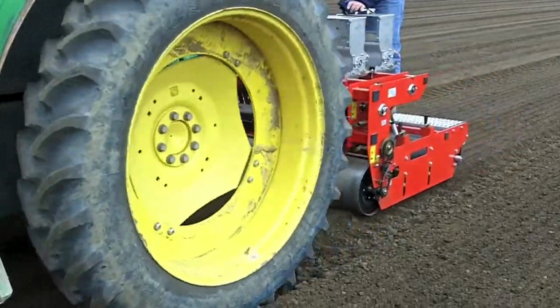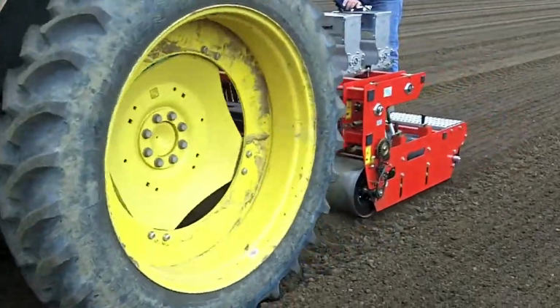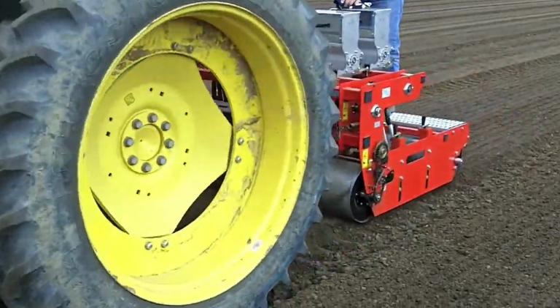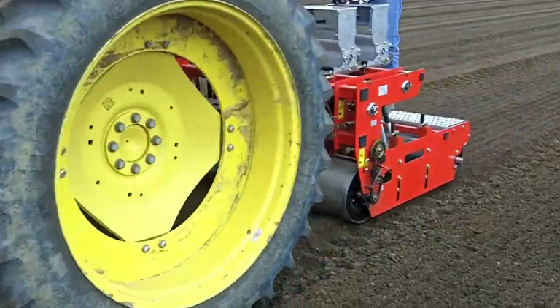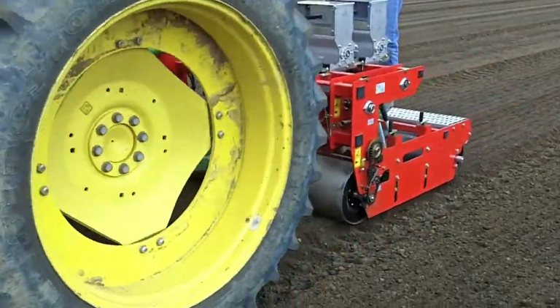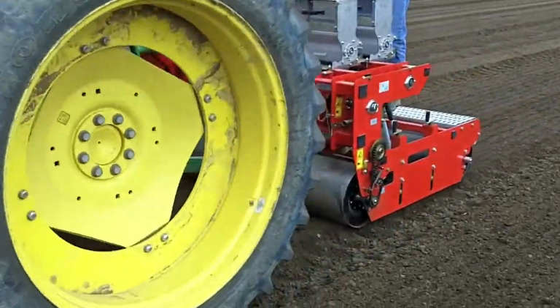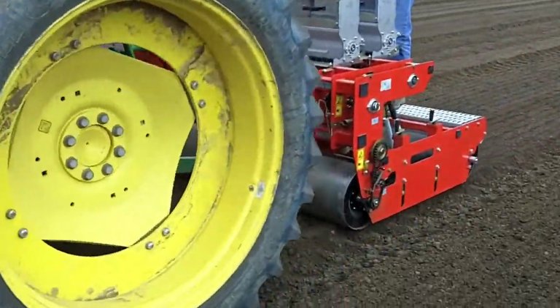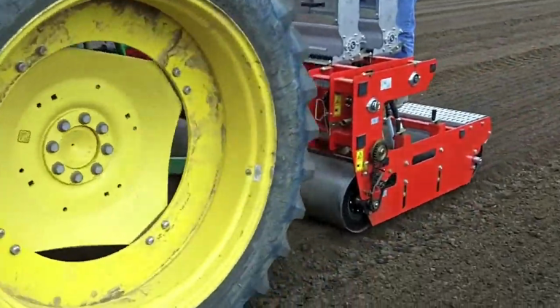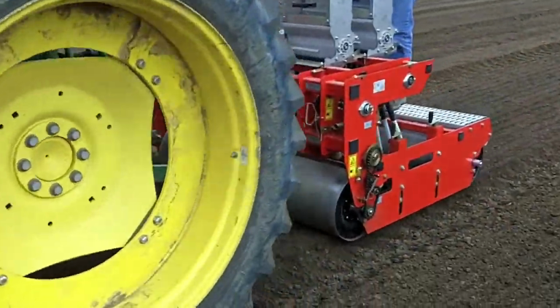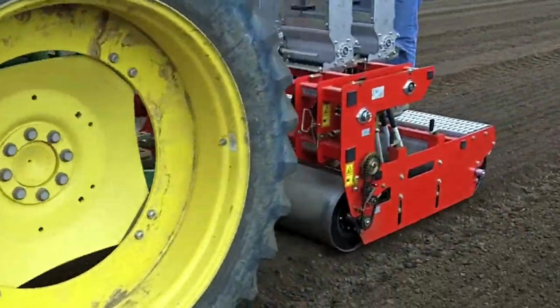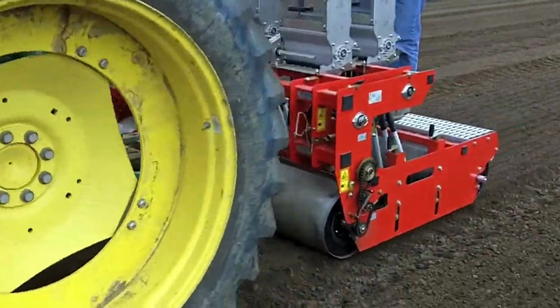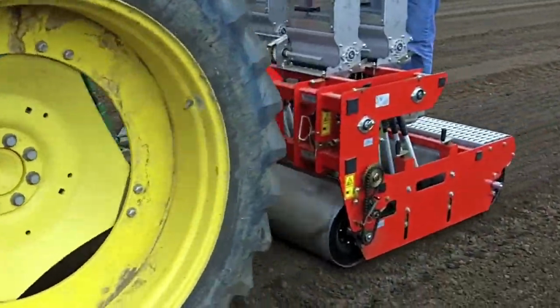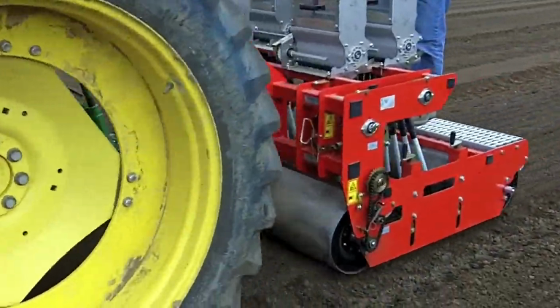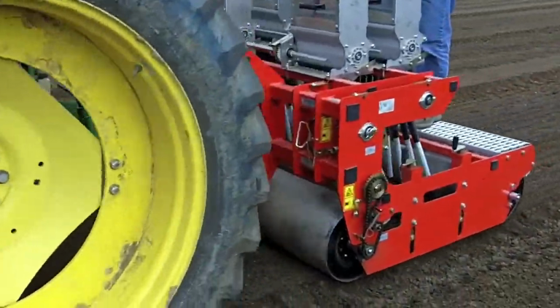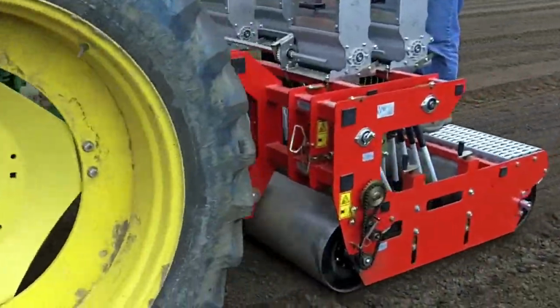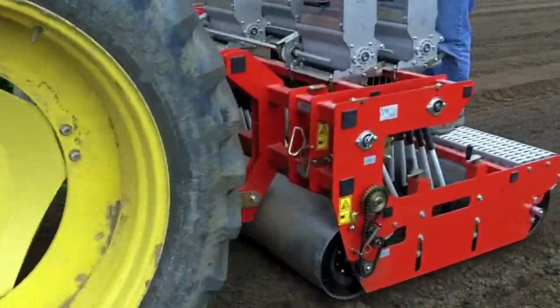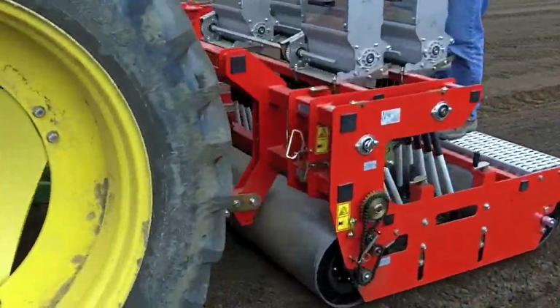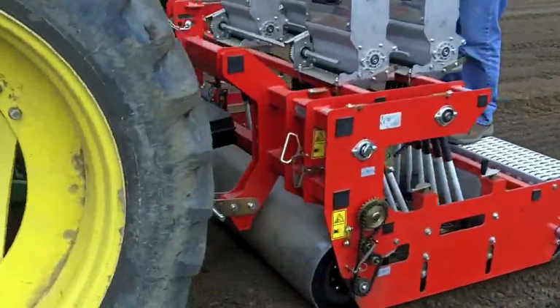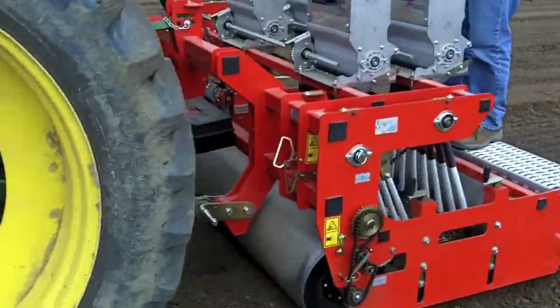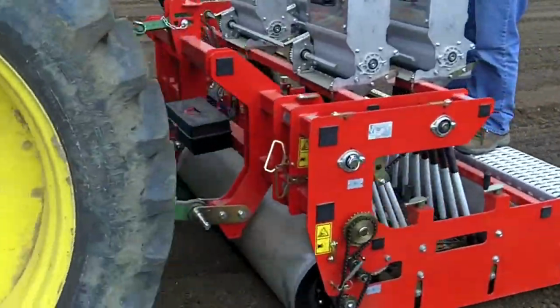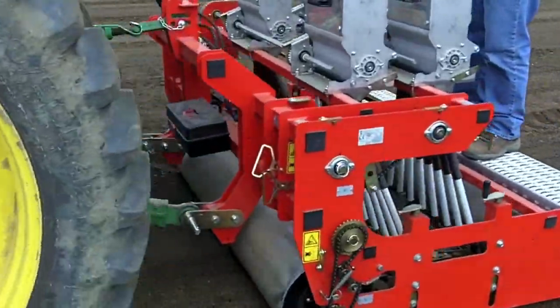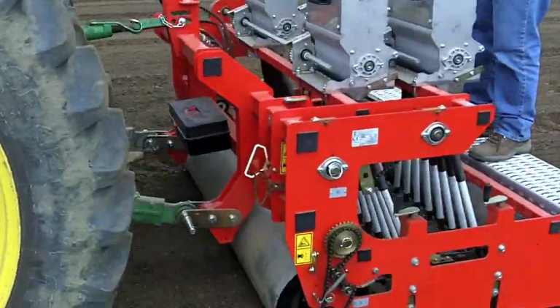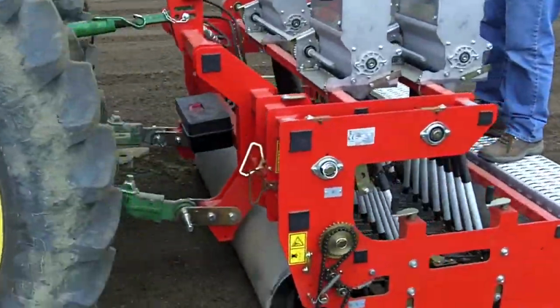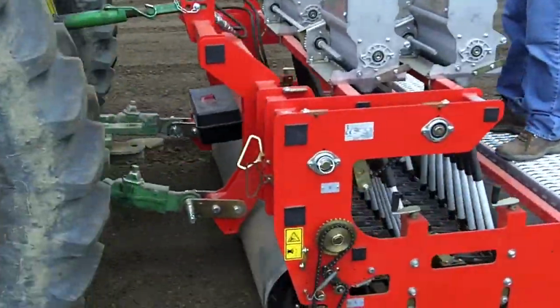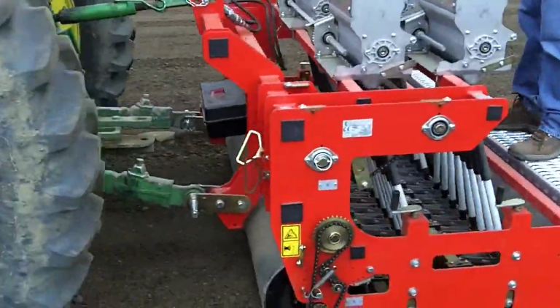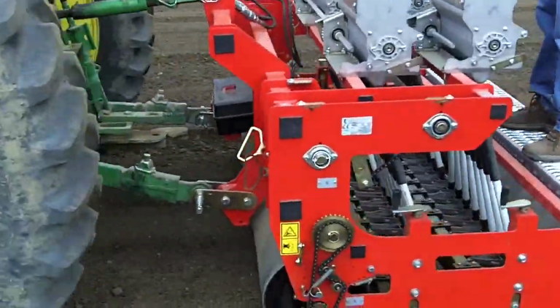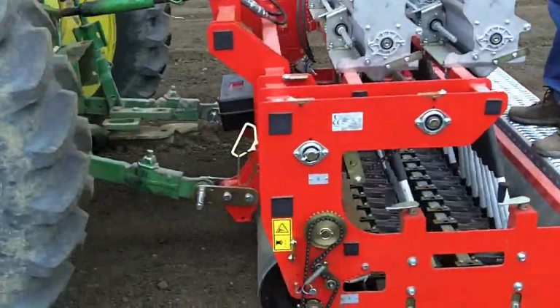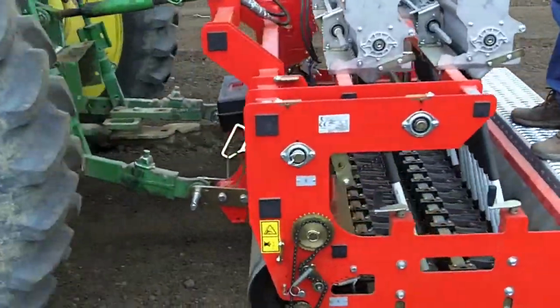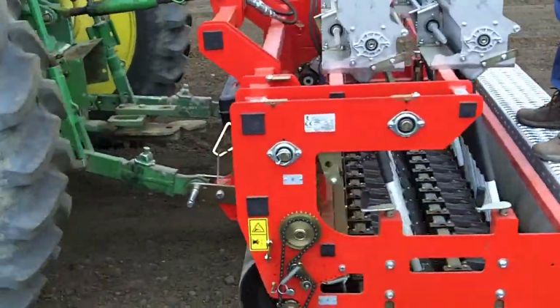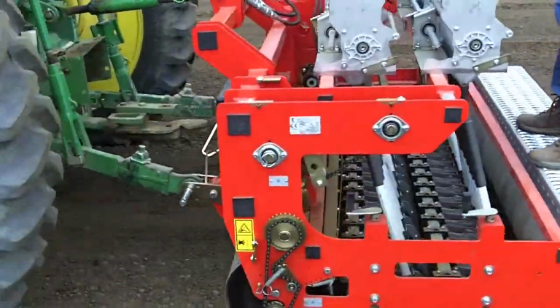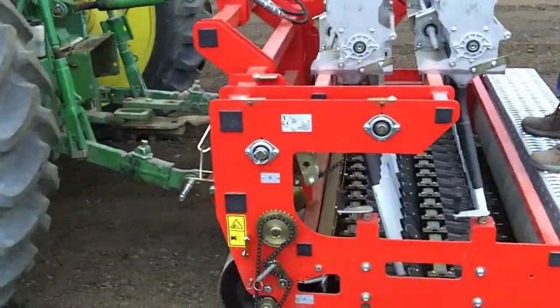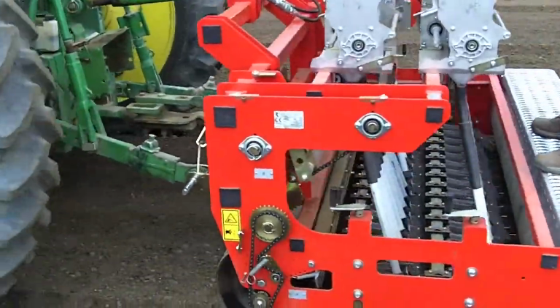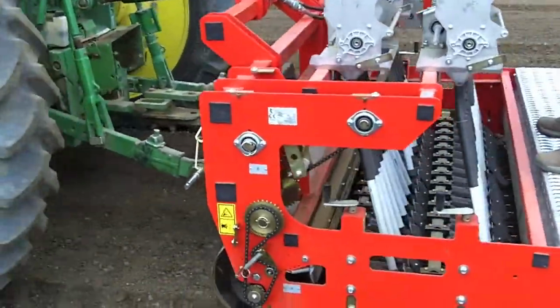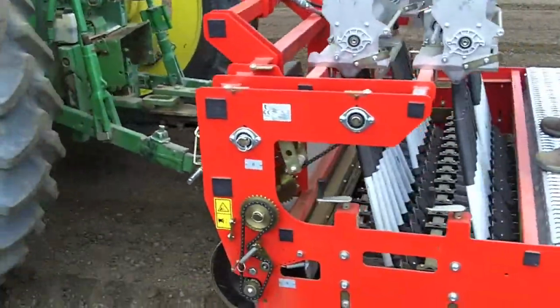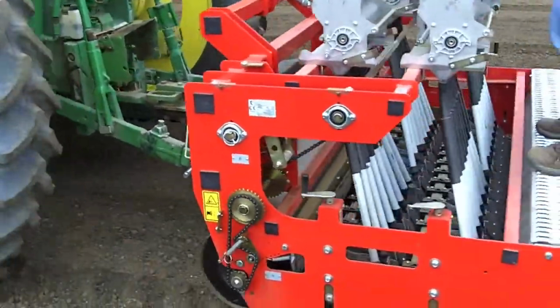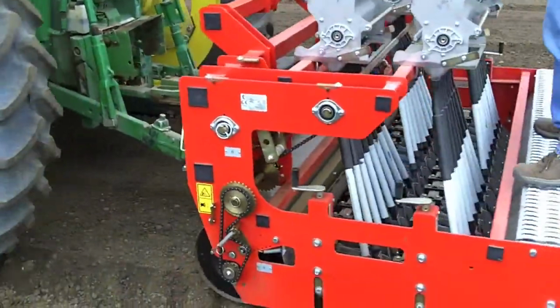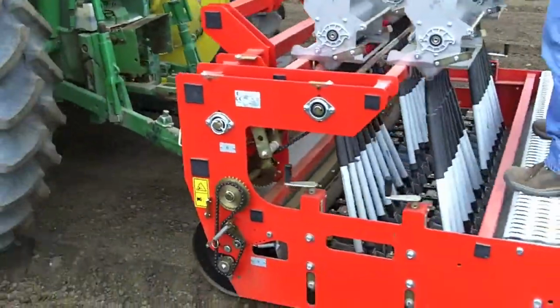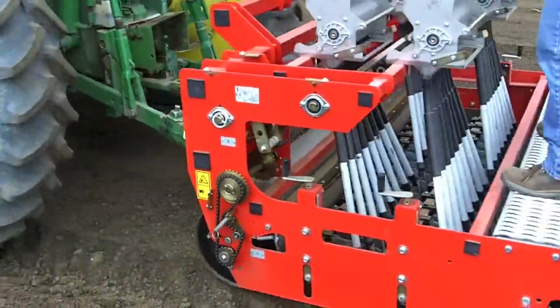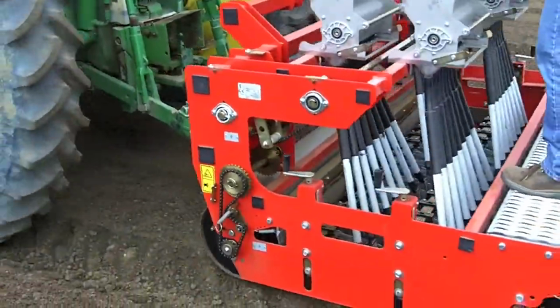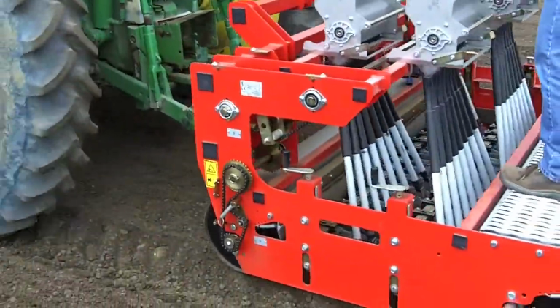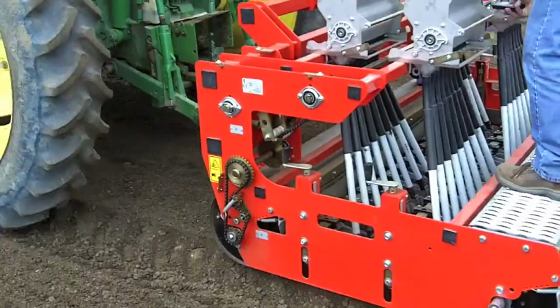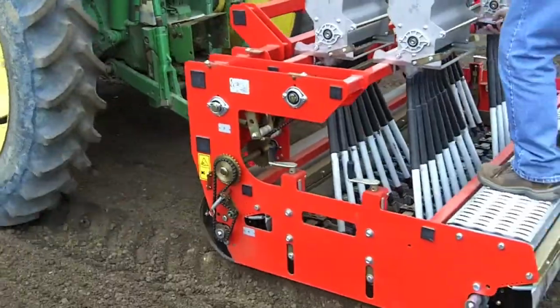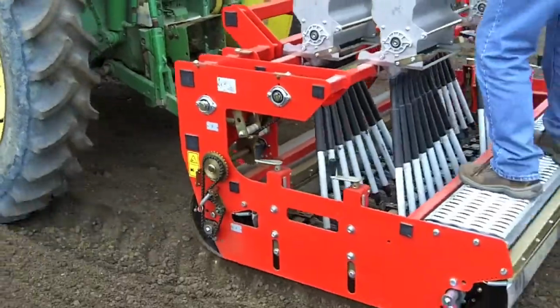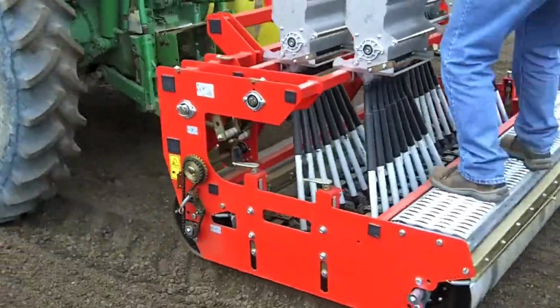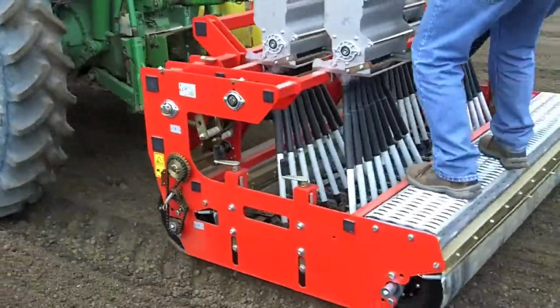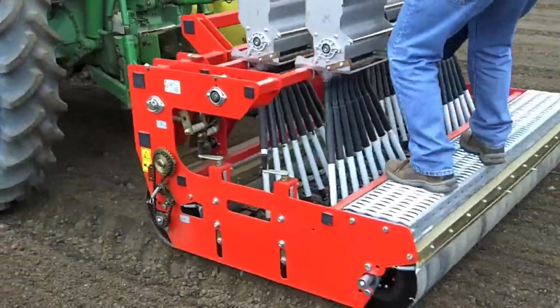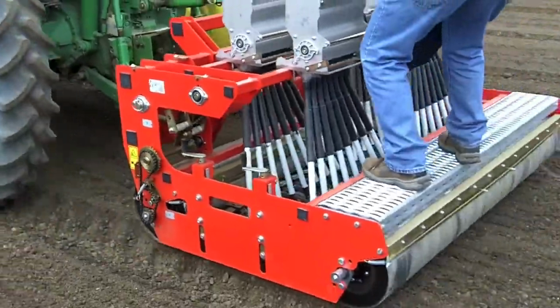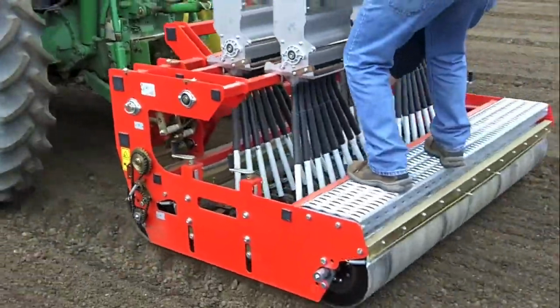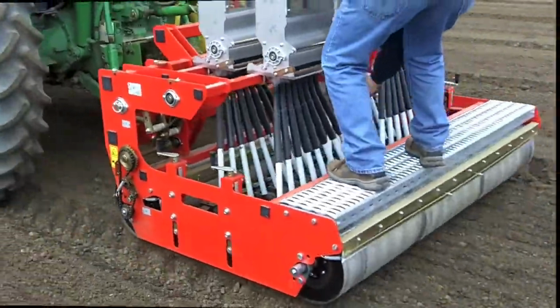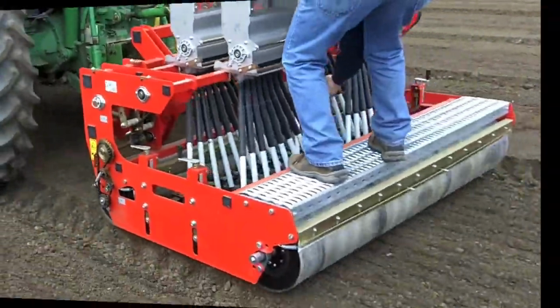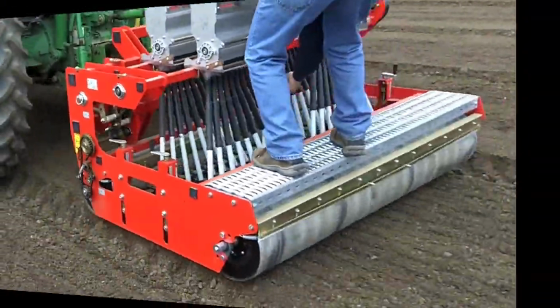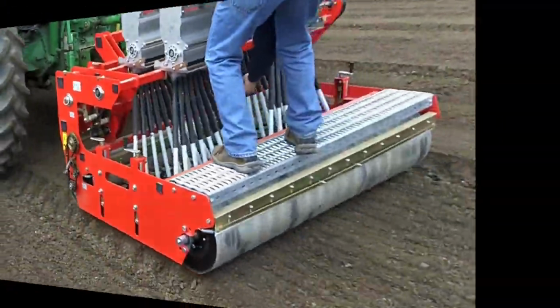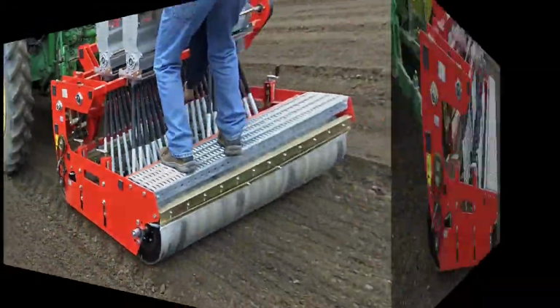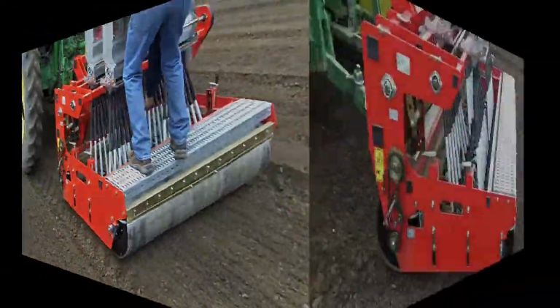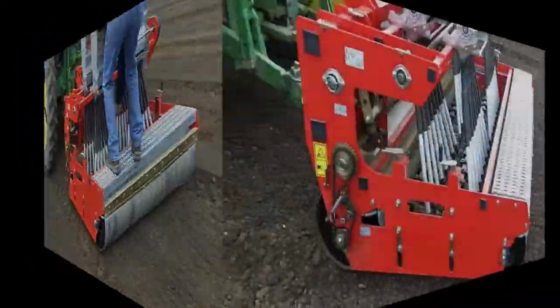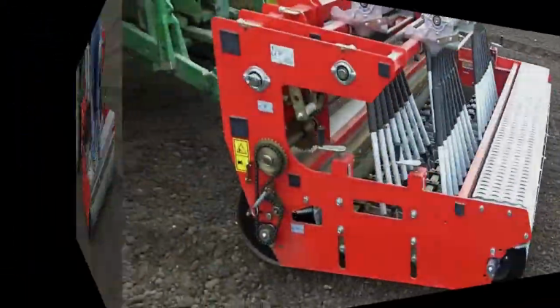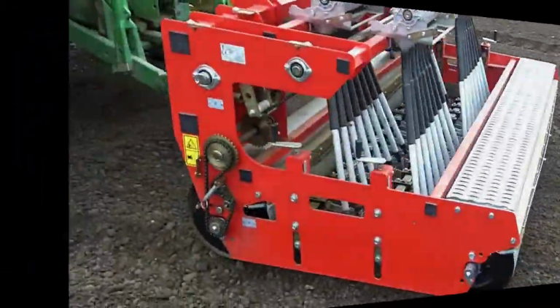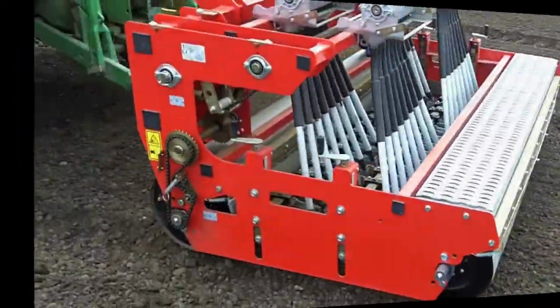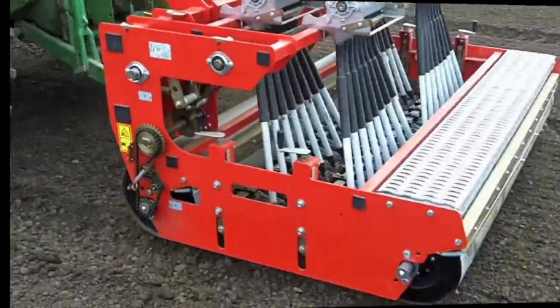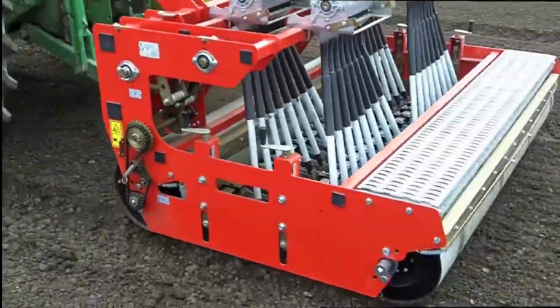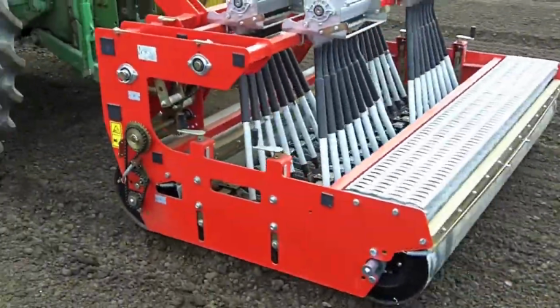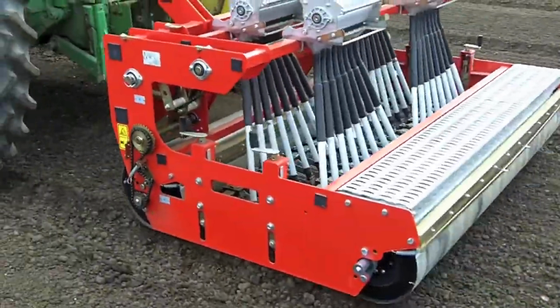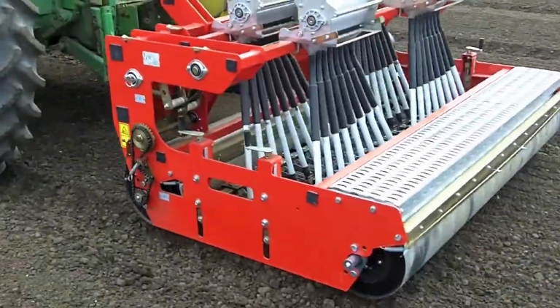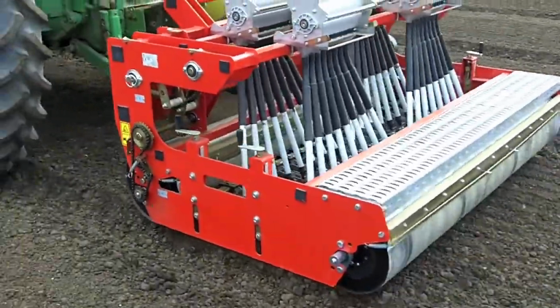Introducing the new Gearmore High-Density Mechanical Planter in action, planting seeds for mixed baby green lettuce.